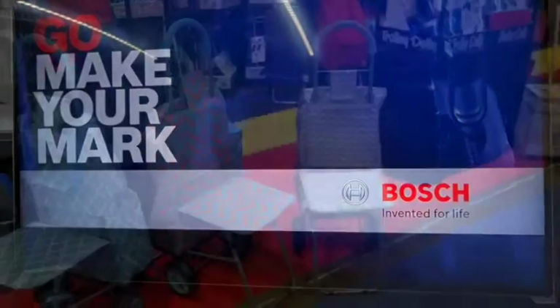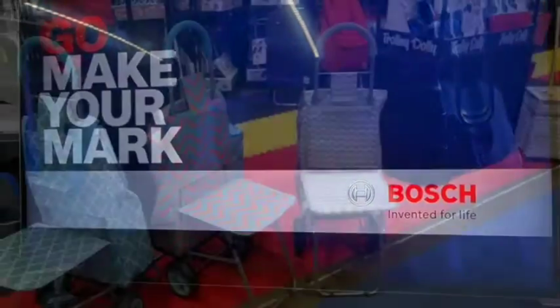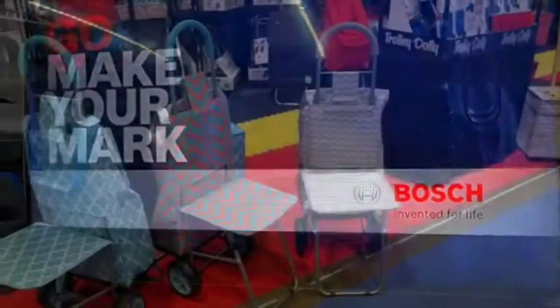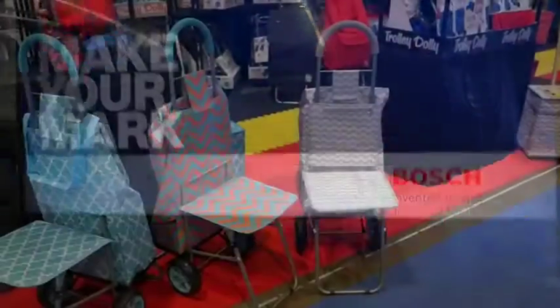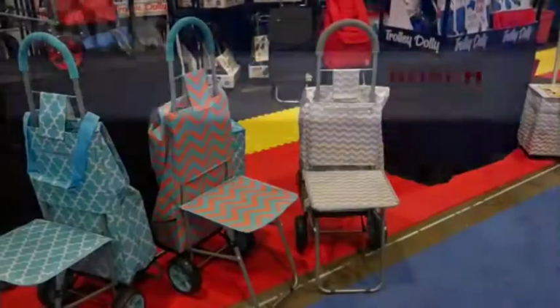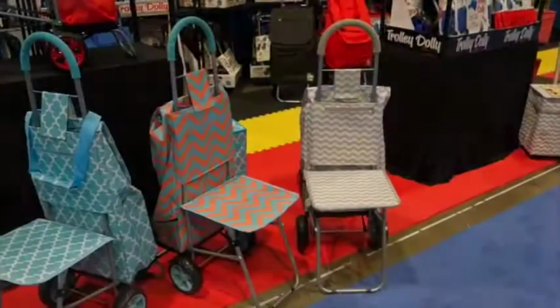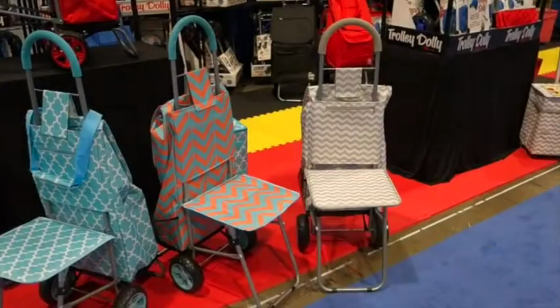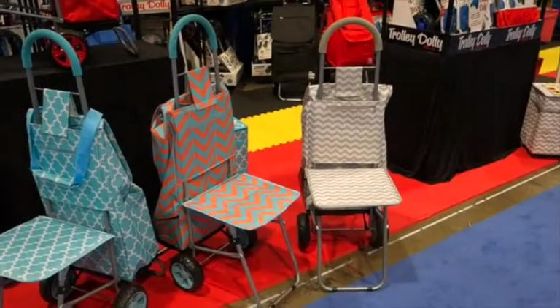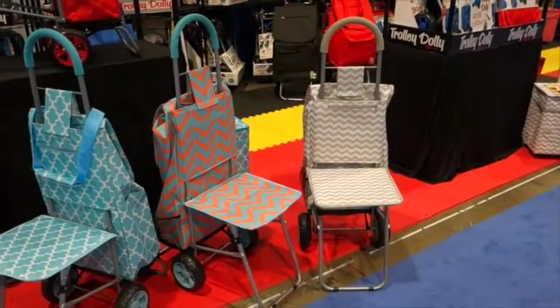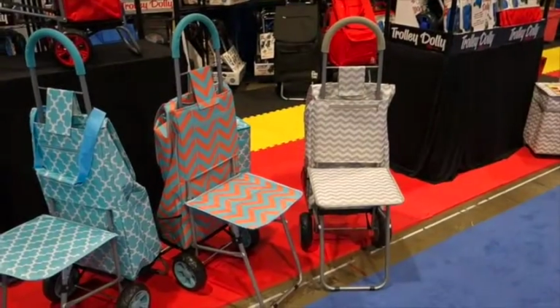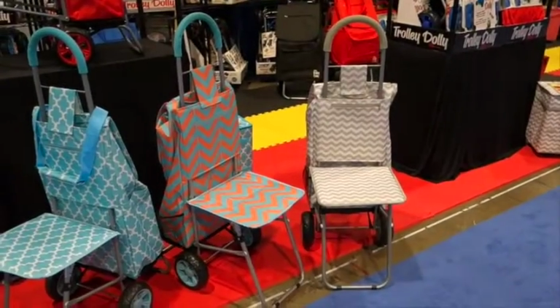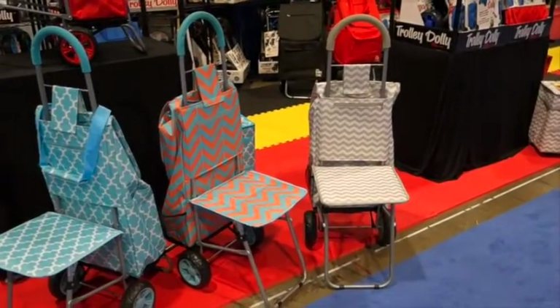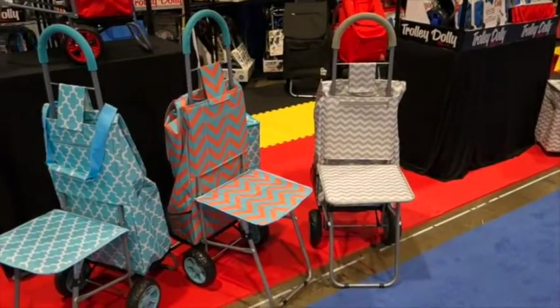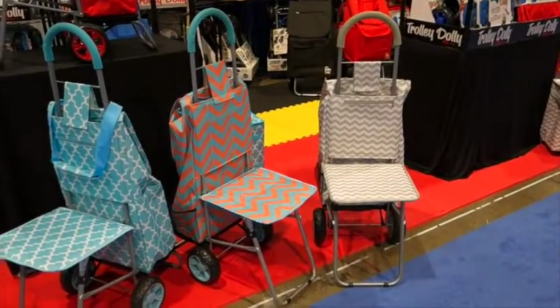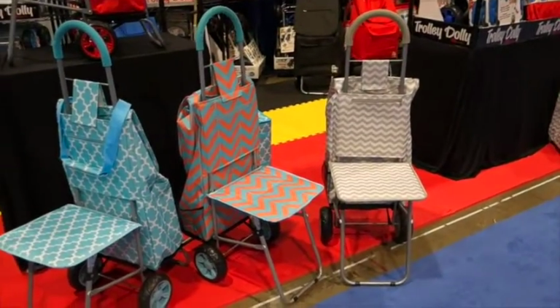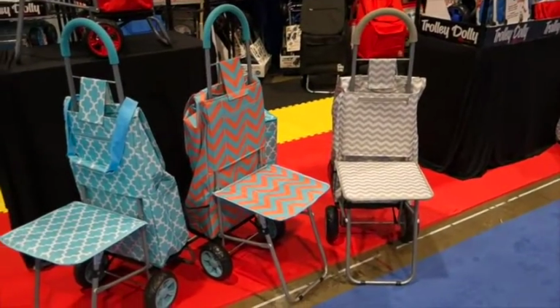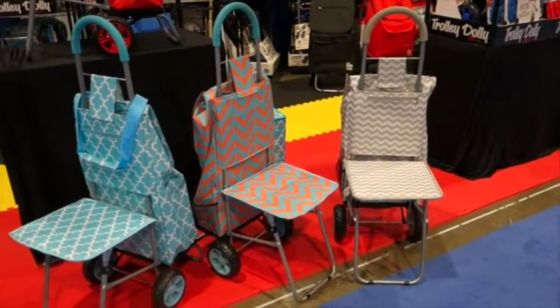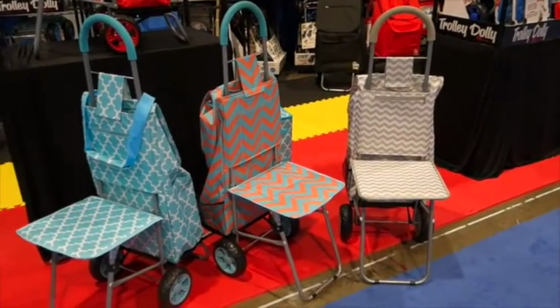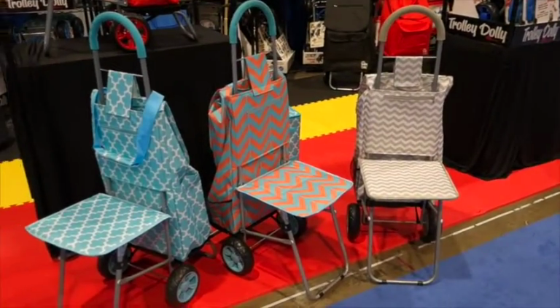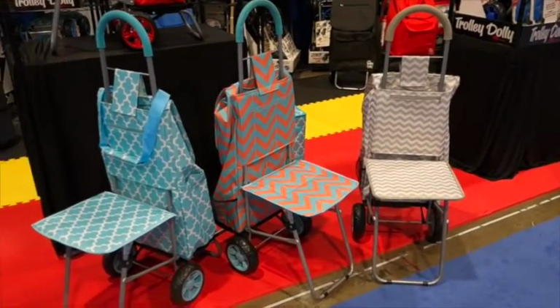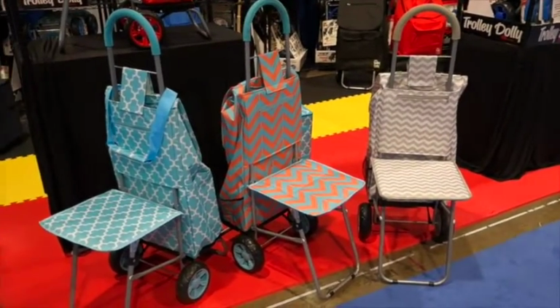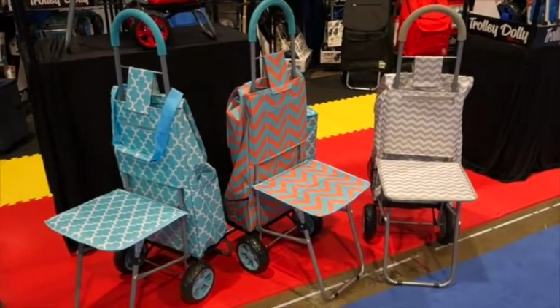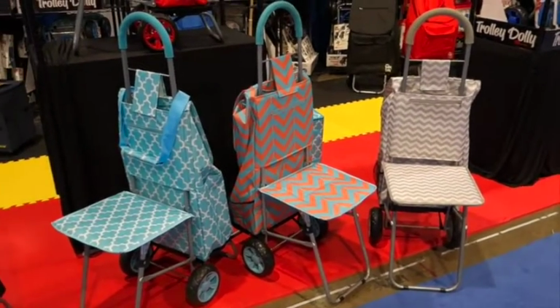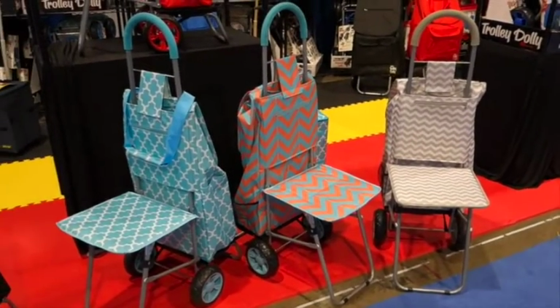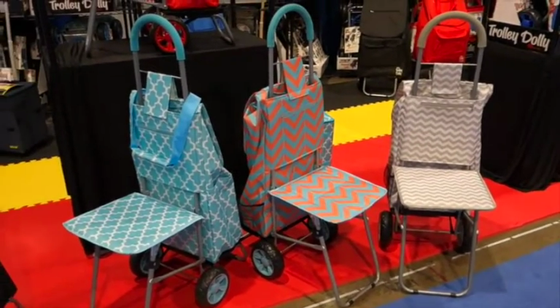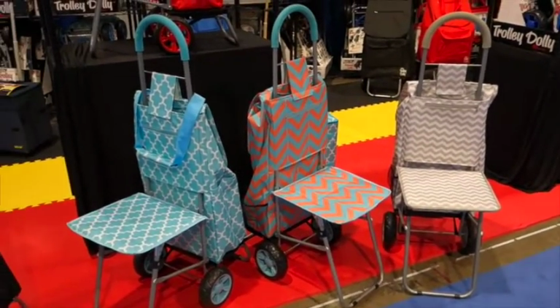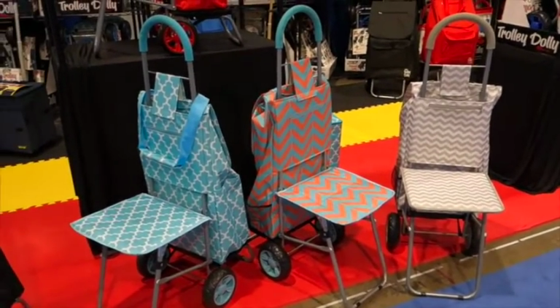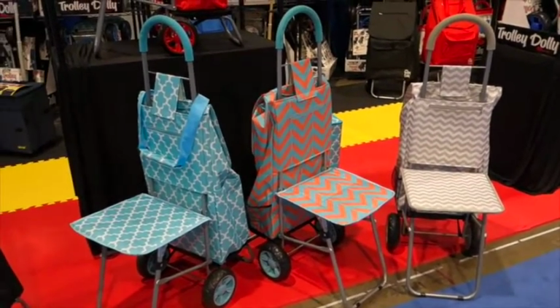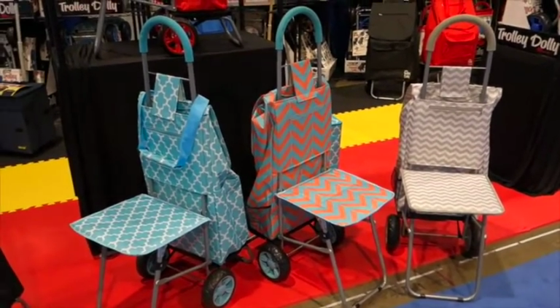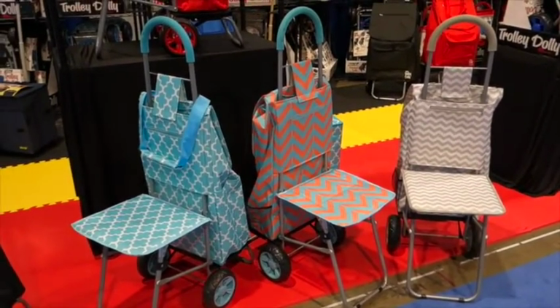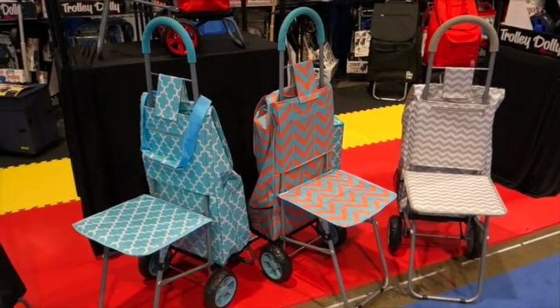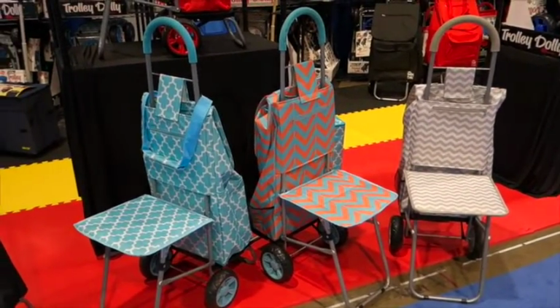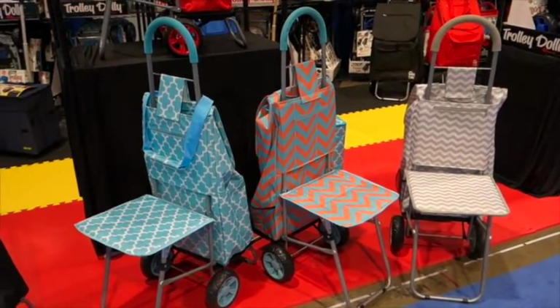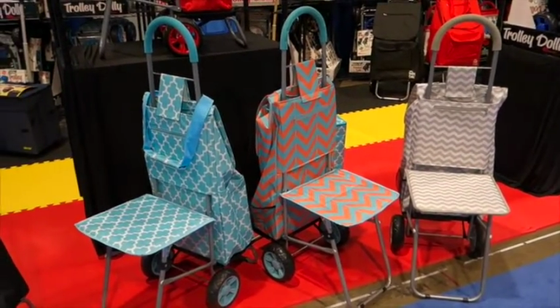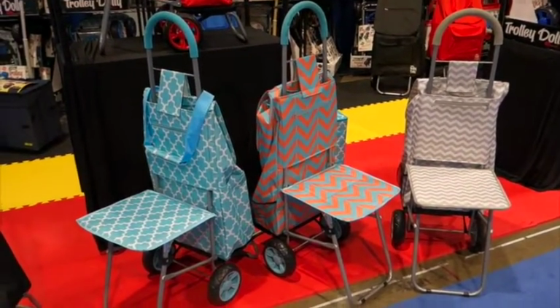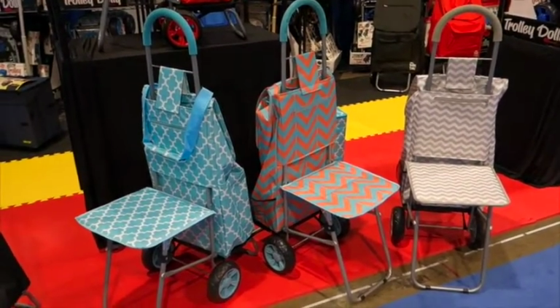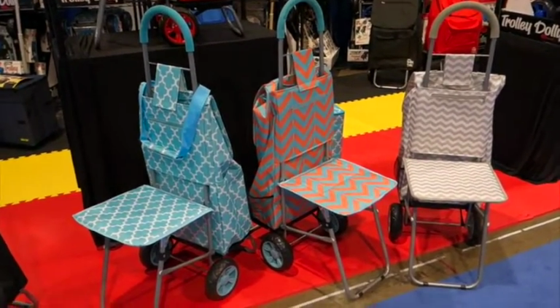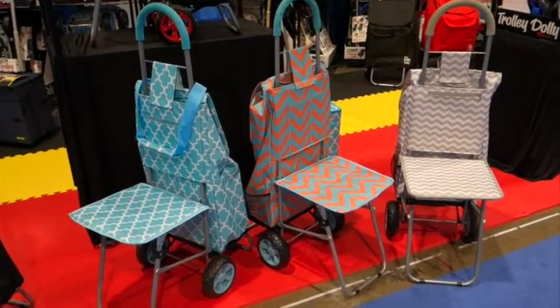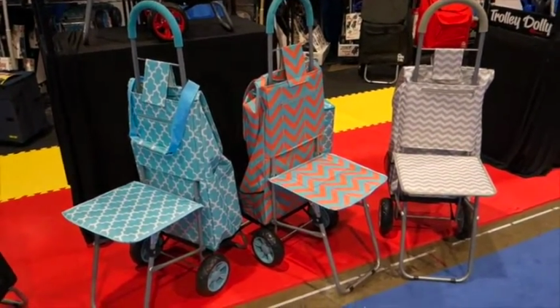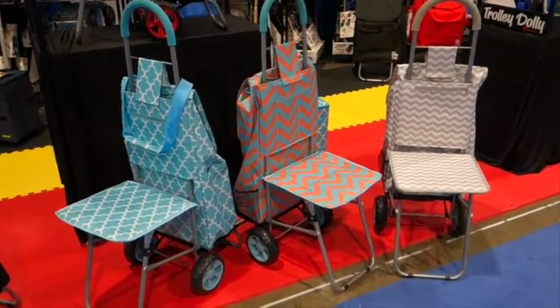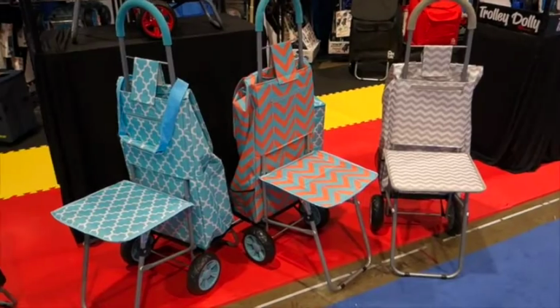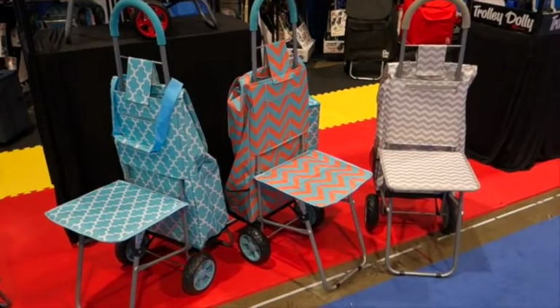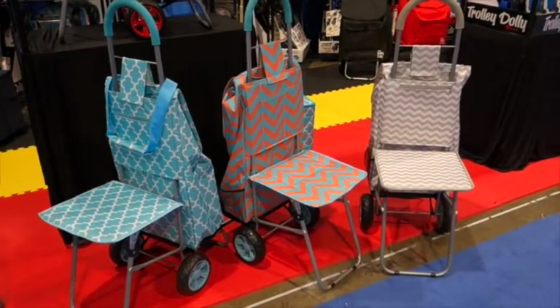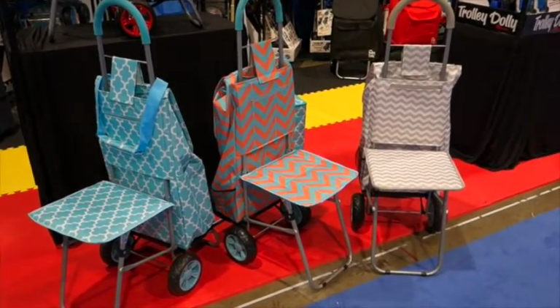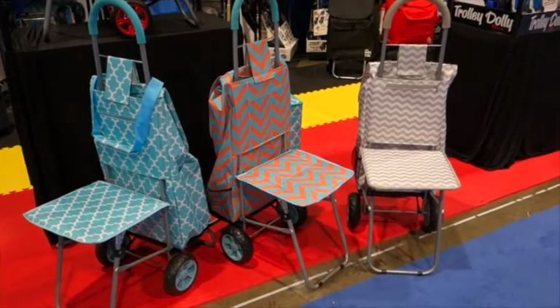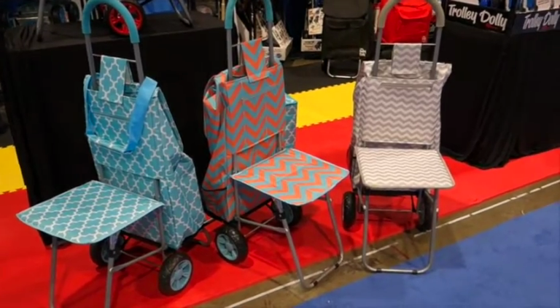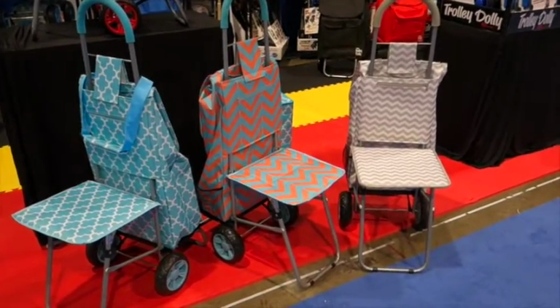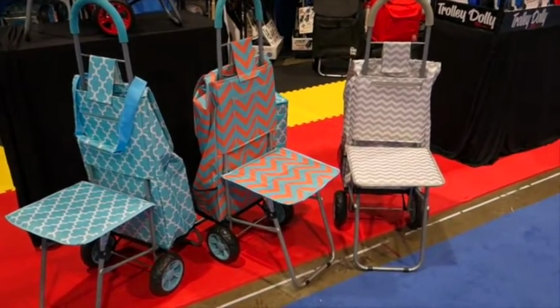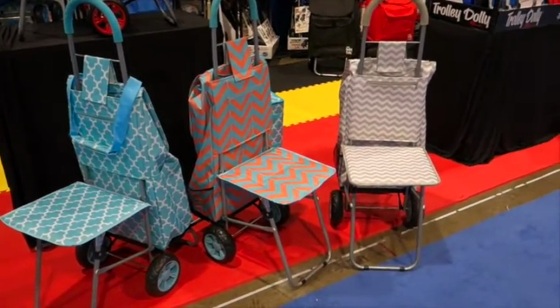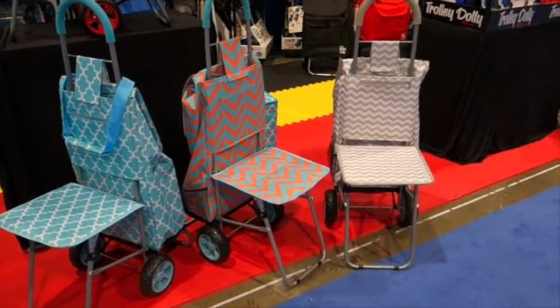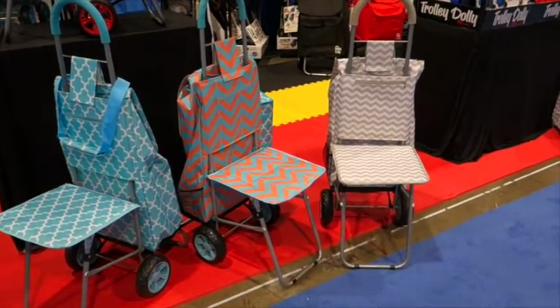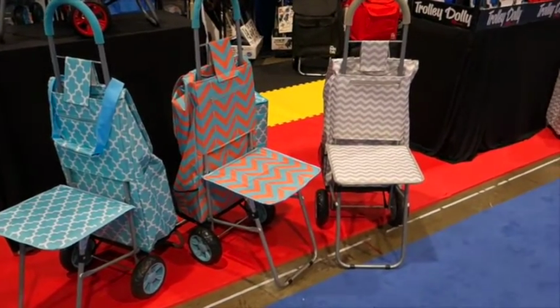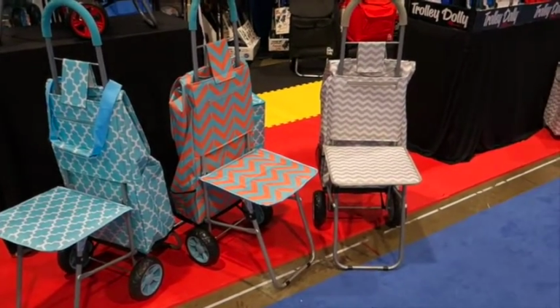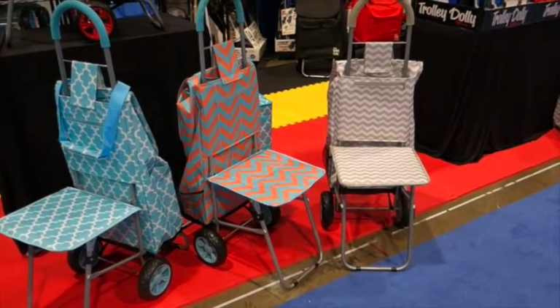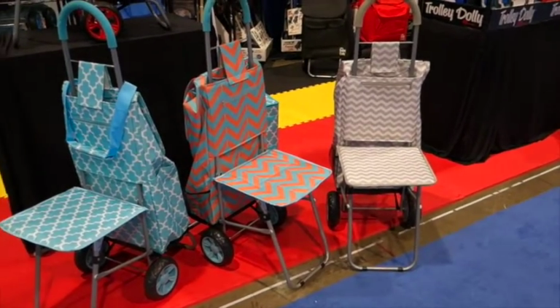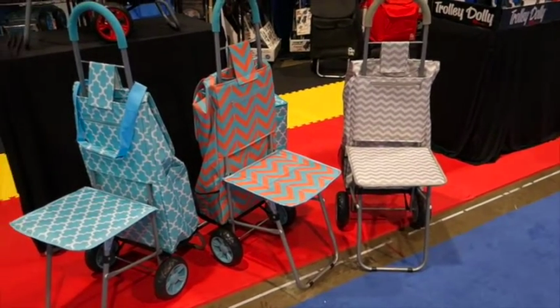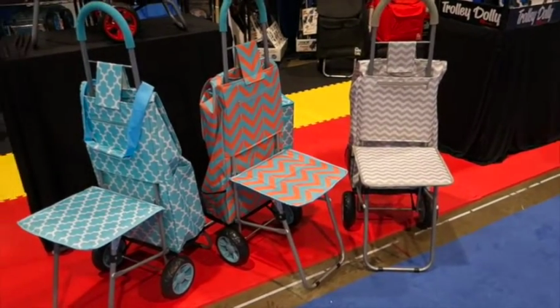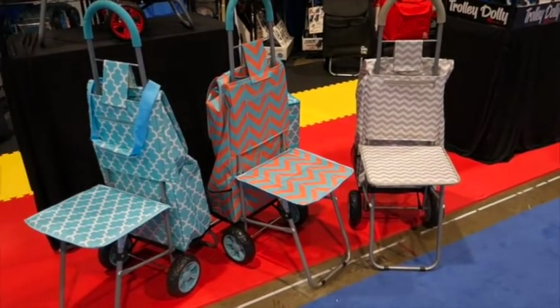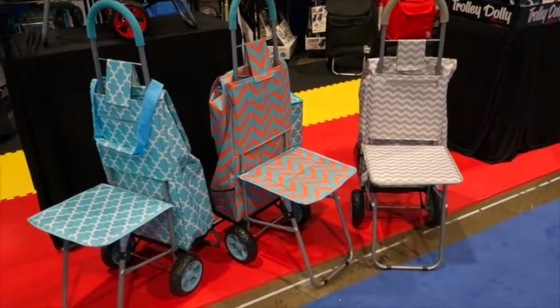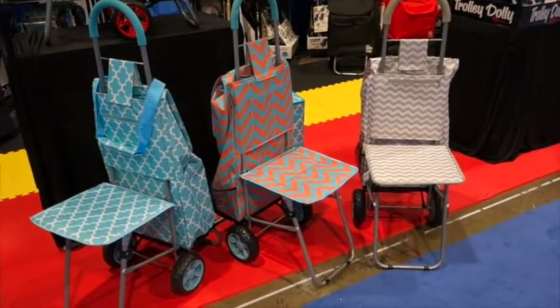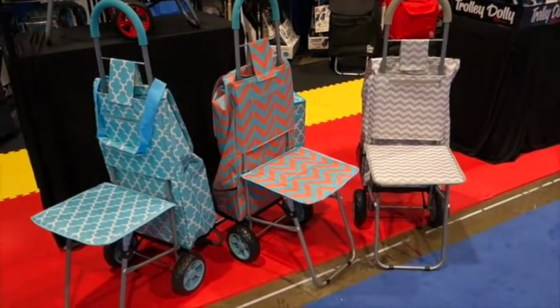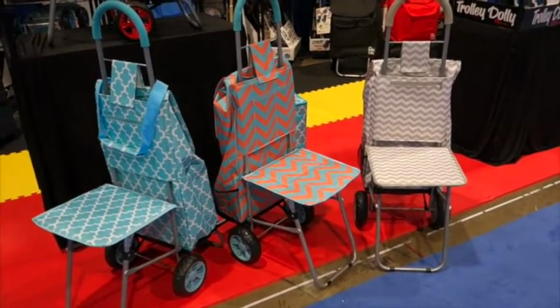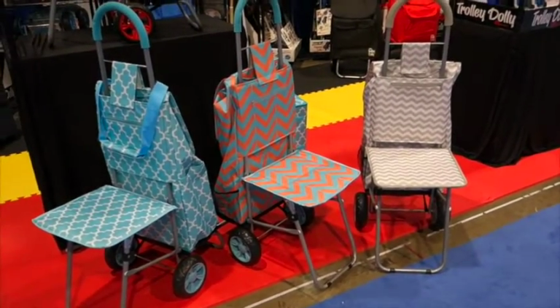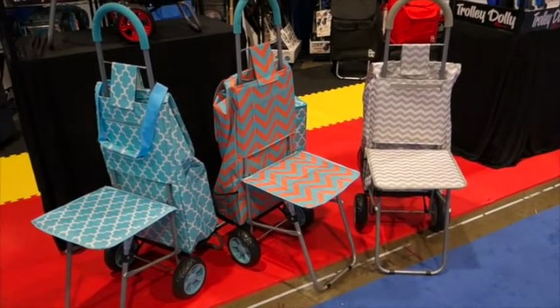This is Trolley Dolly and they have new fabrics on their carts.